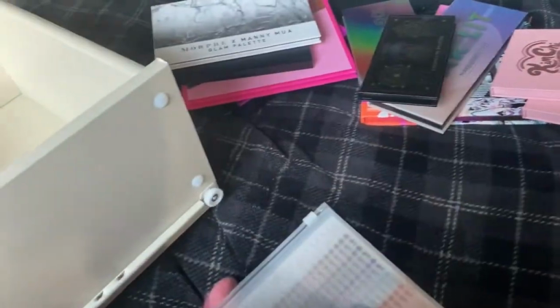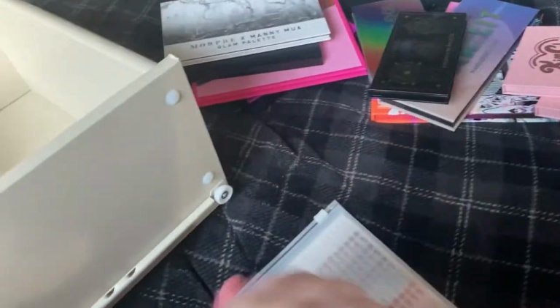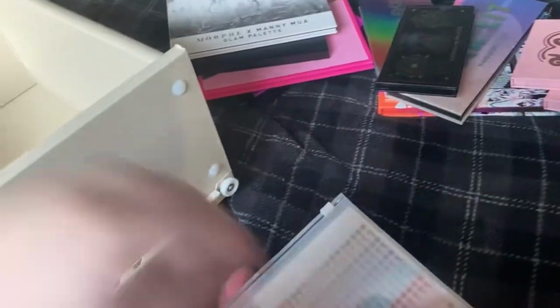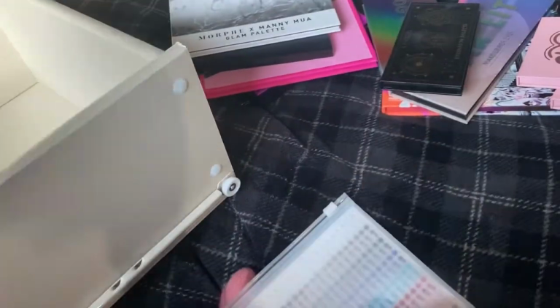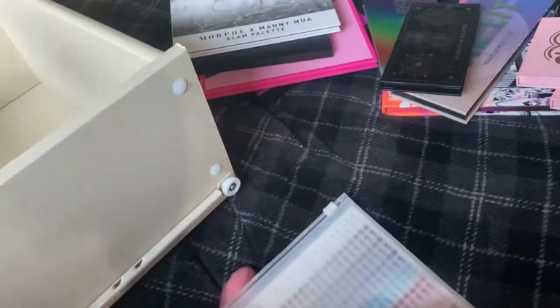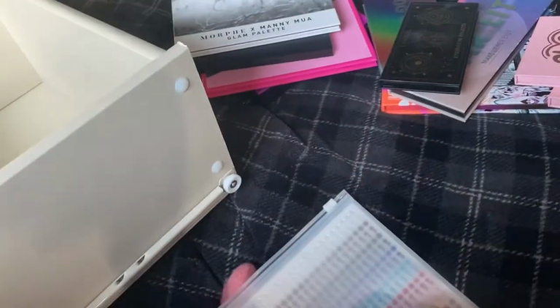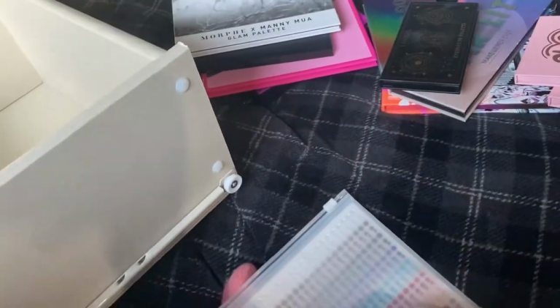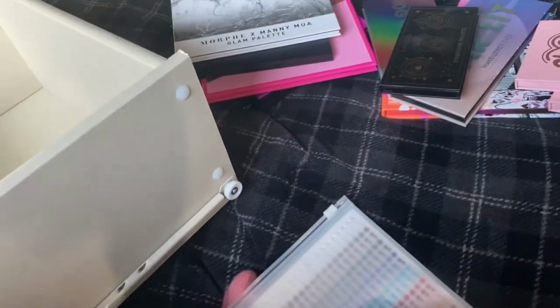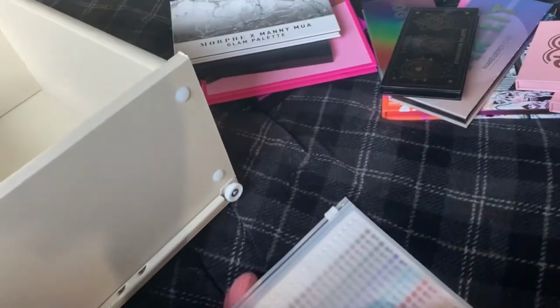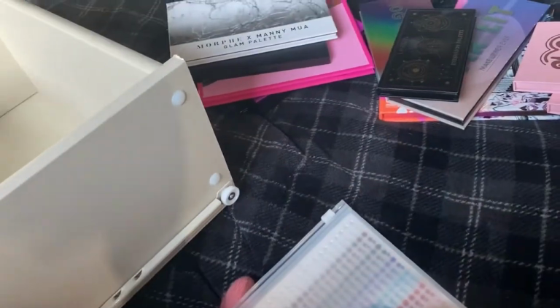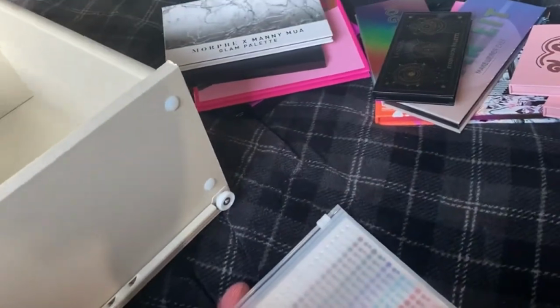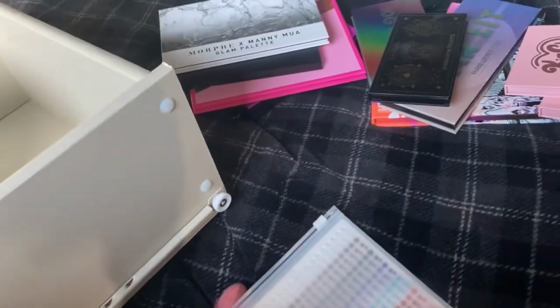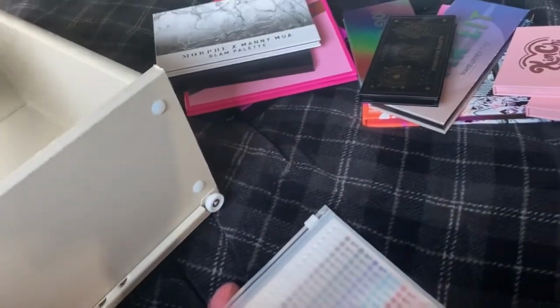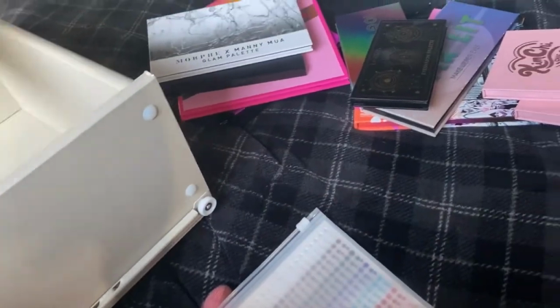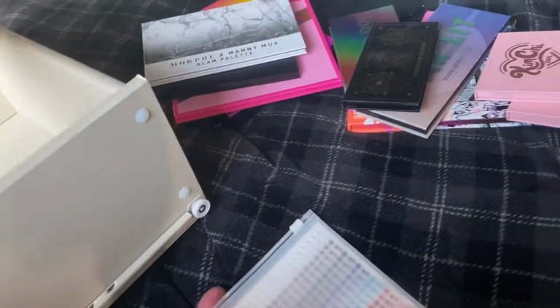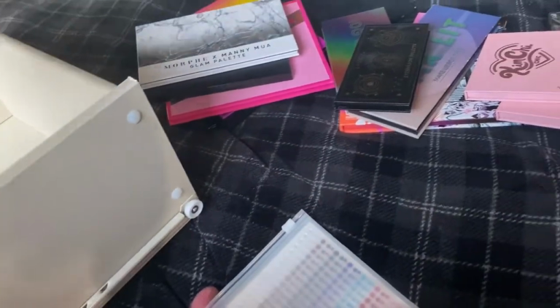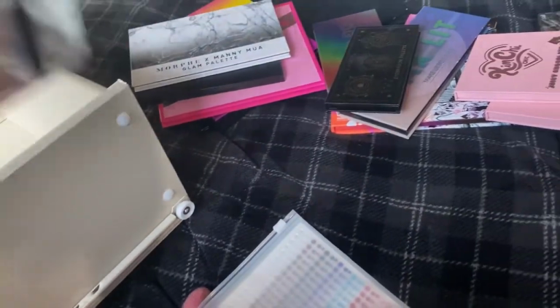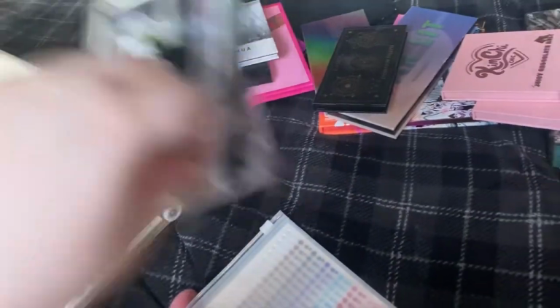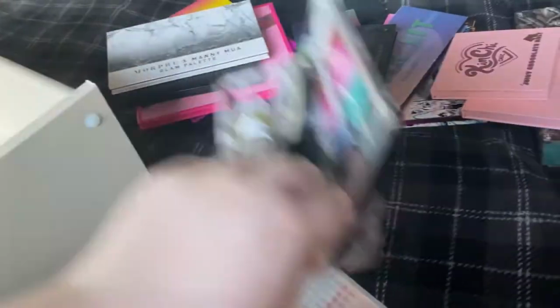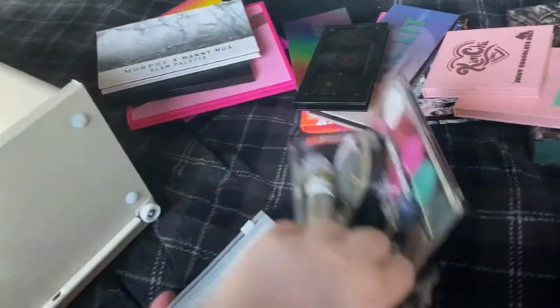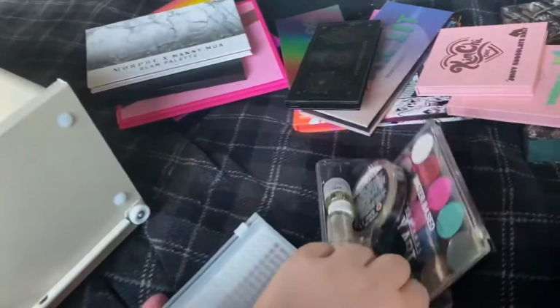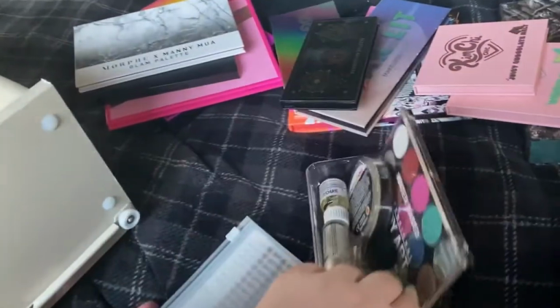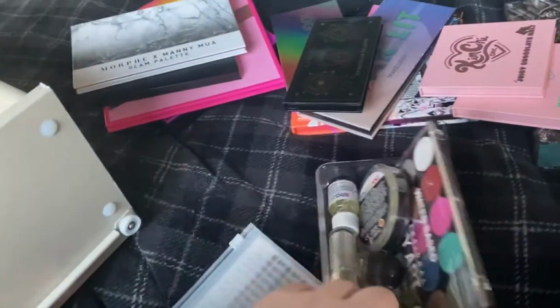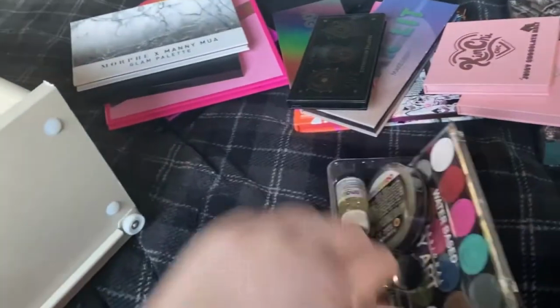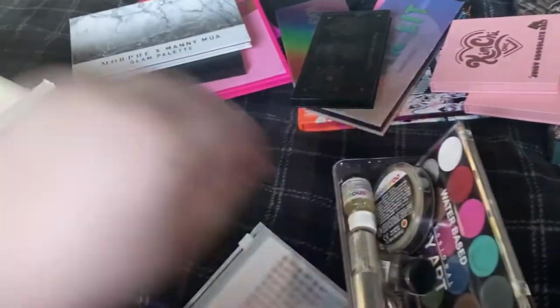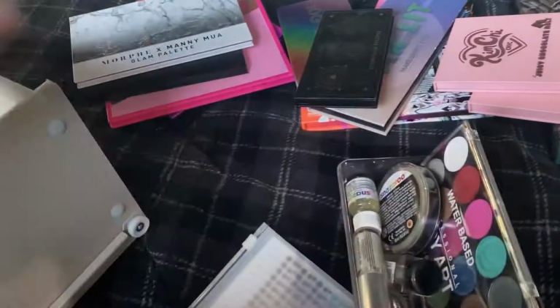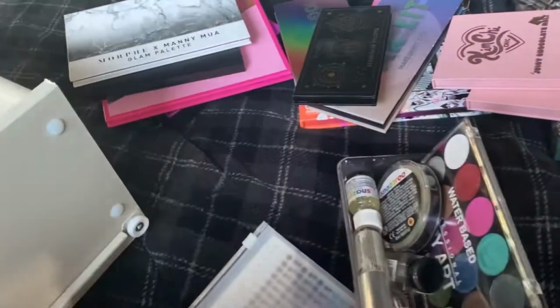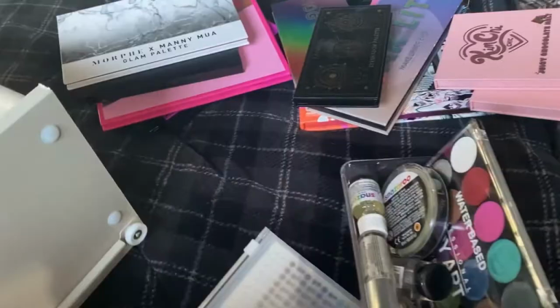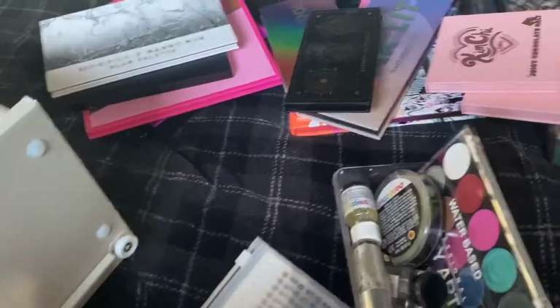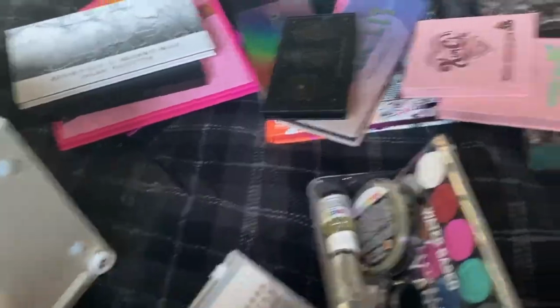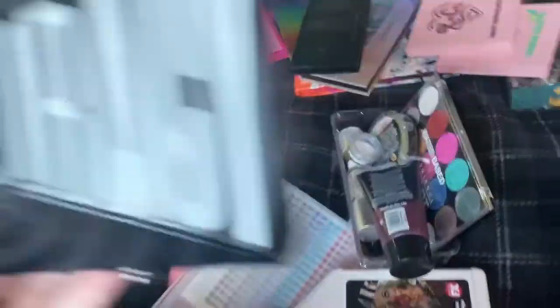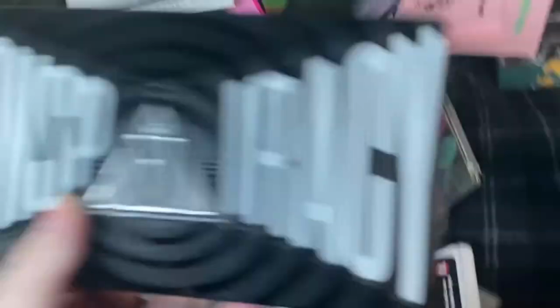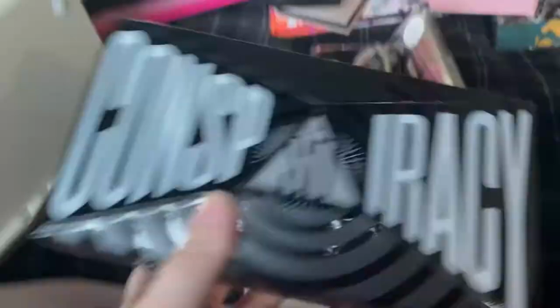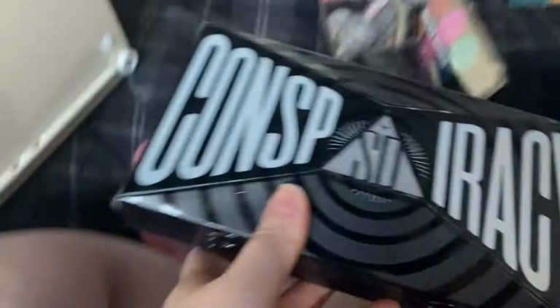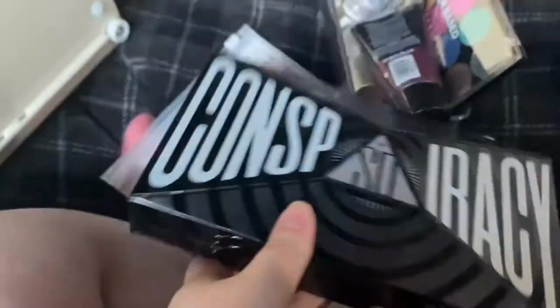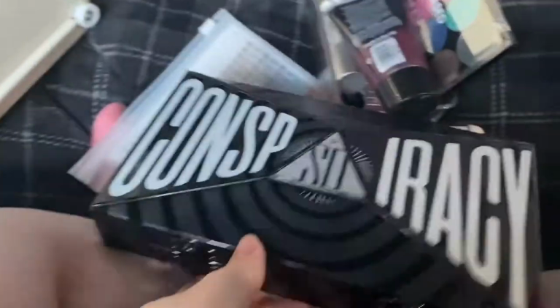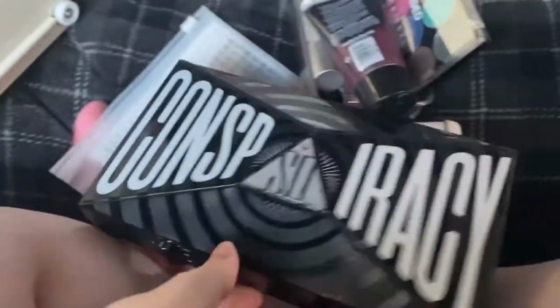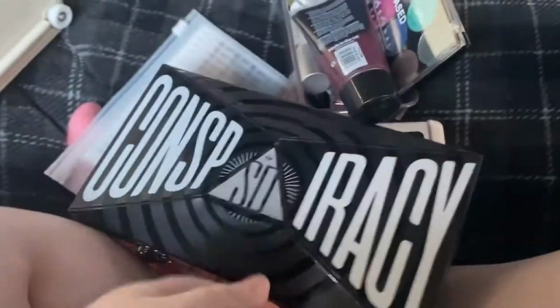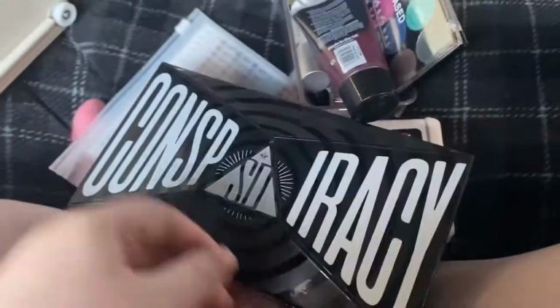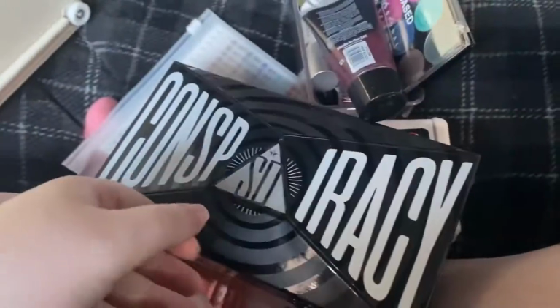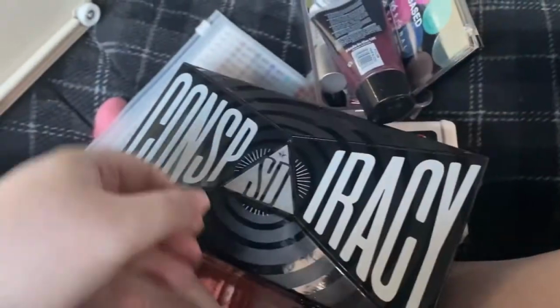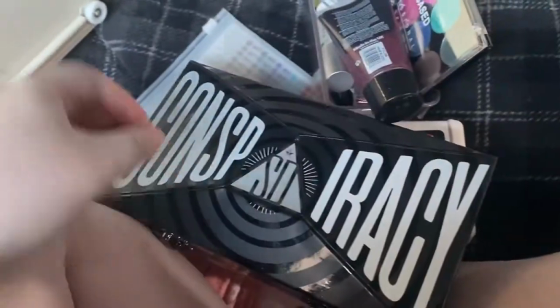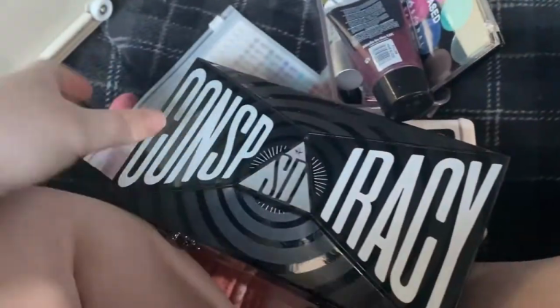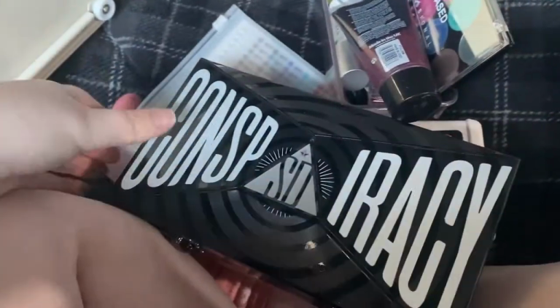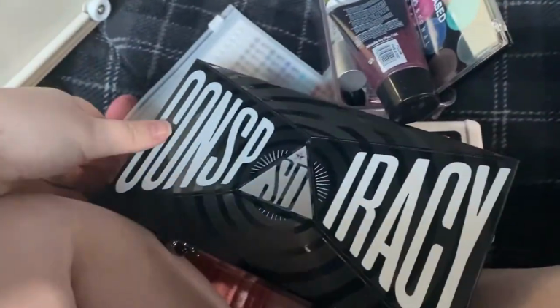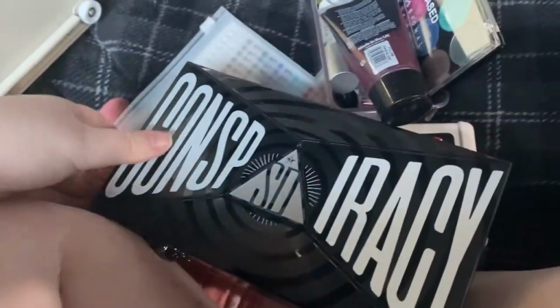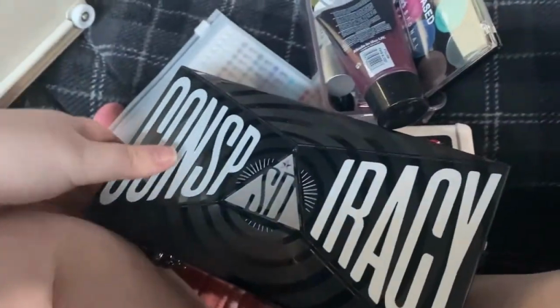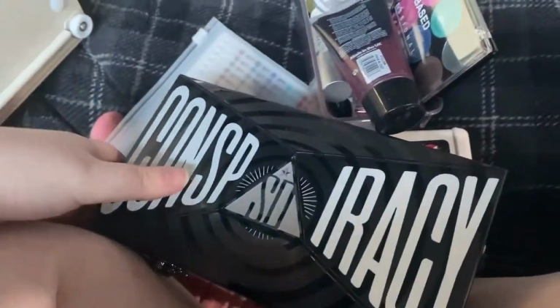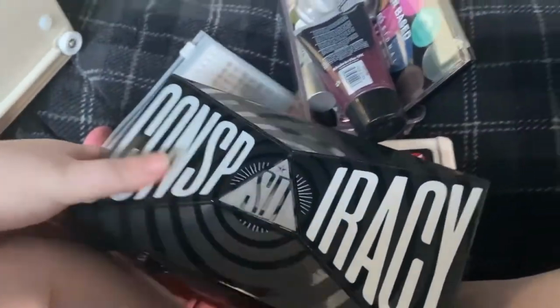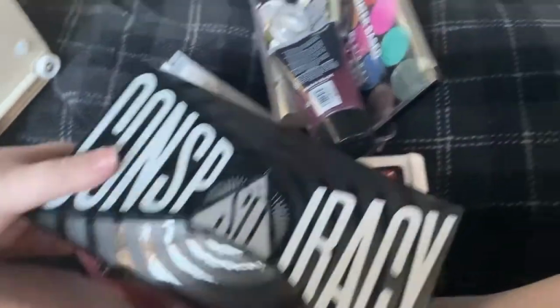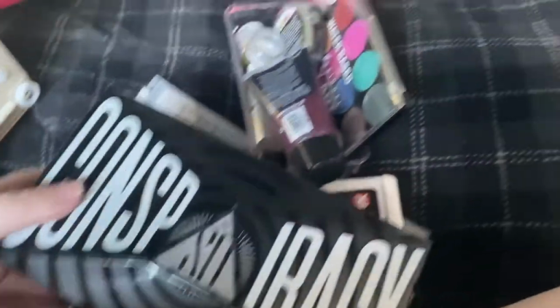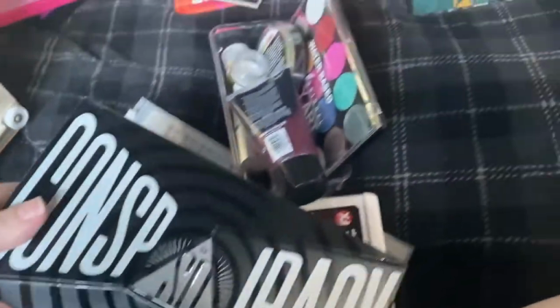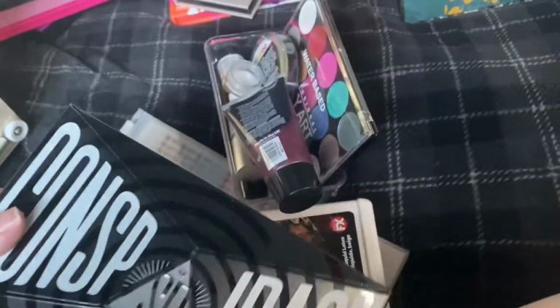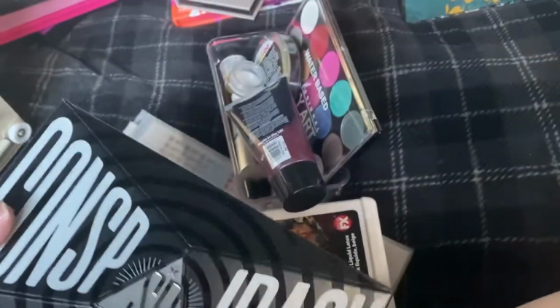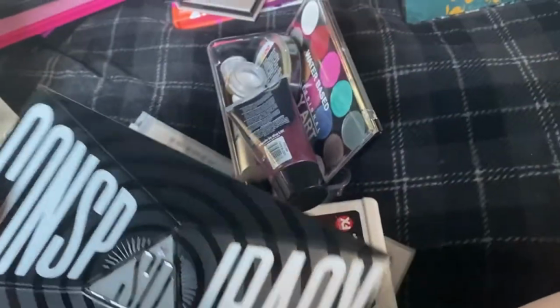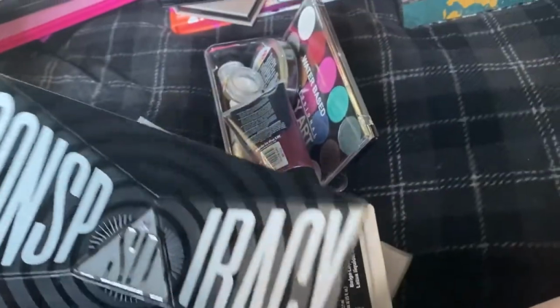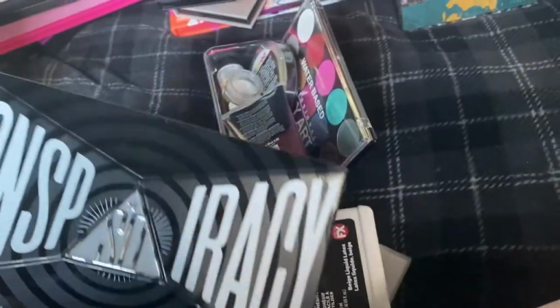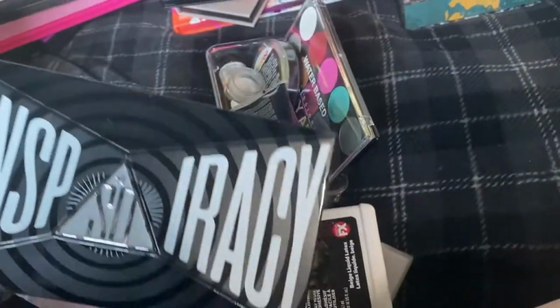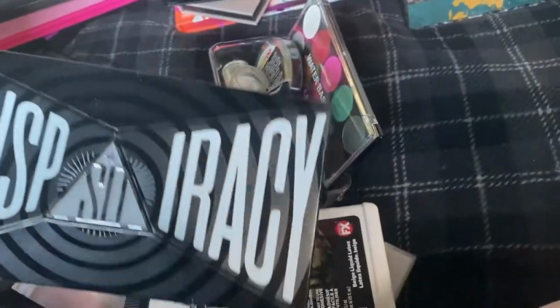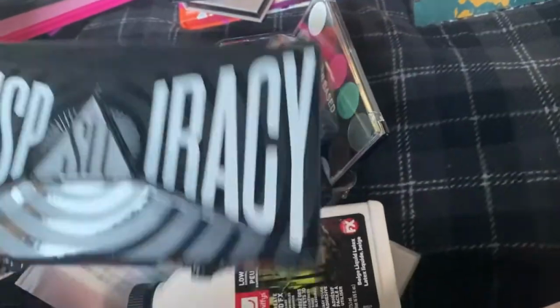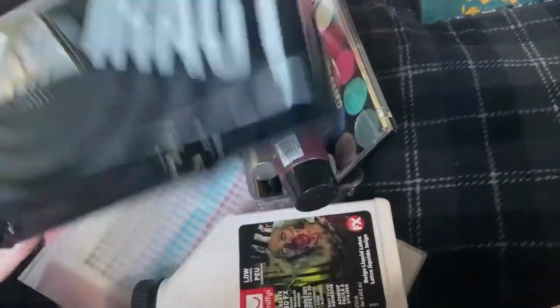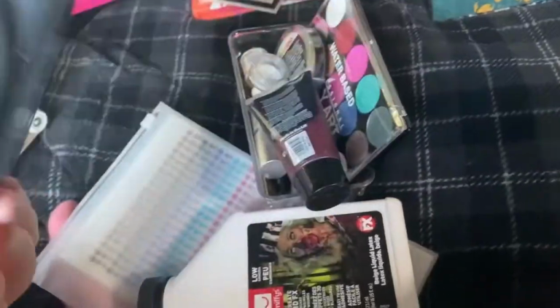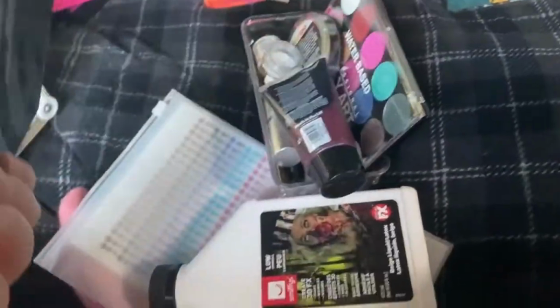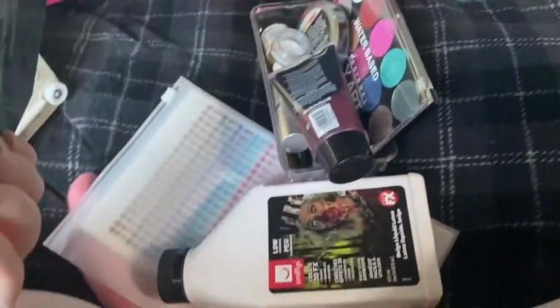I also have some FX stuff in here, including the Conspiracy palette from Jeffree Star and Shane Dawson.